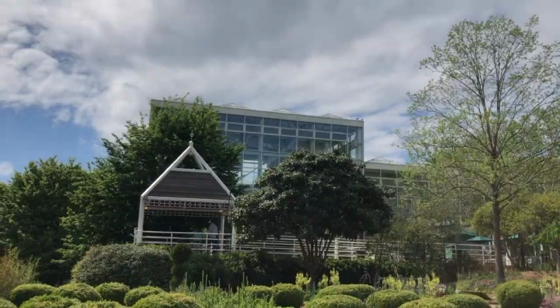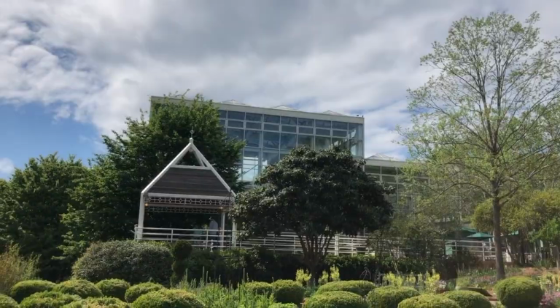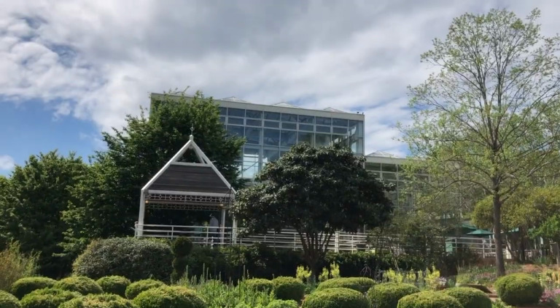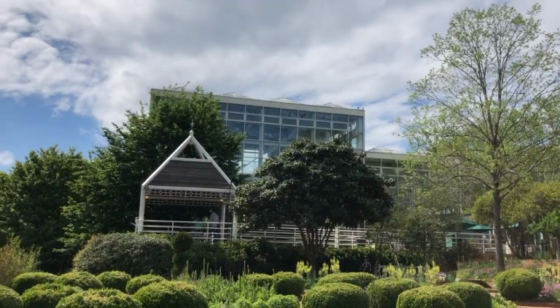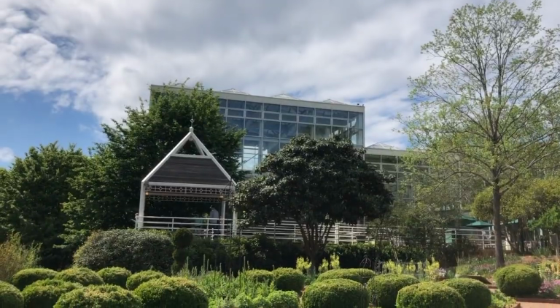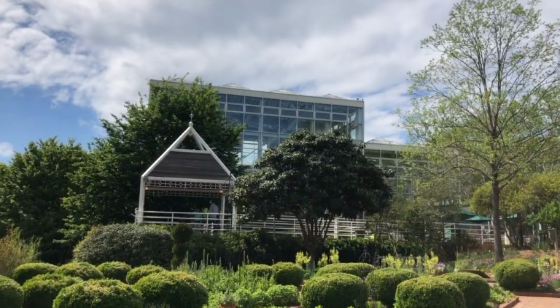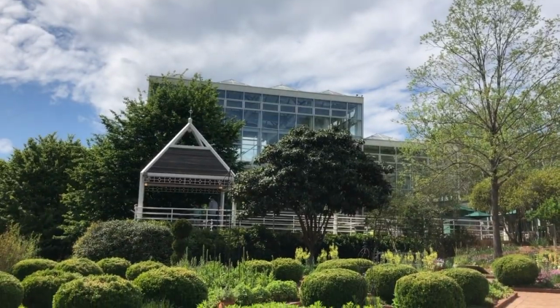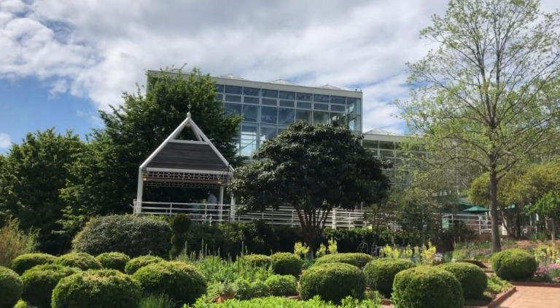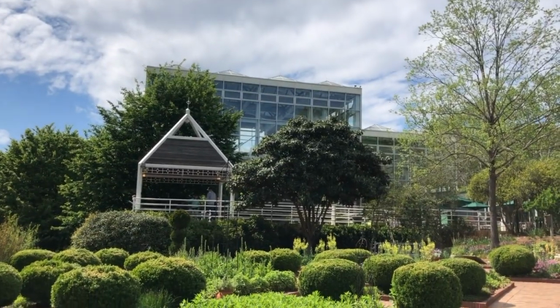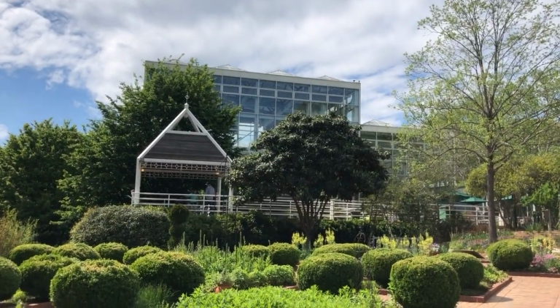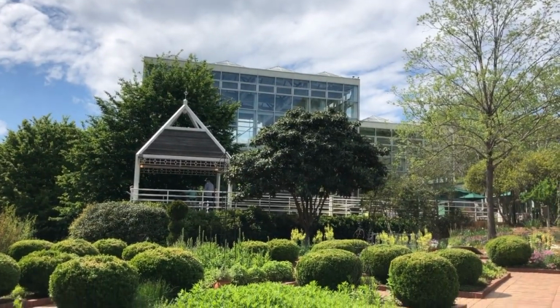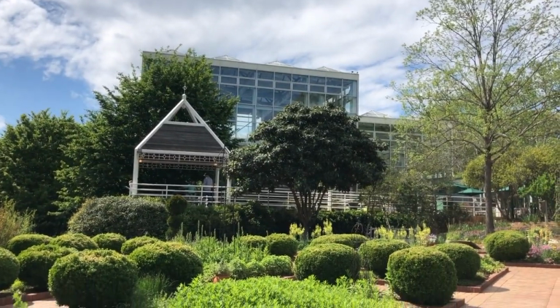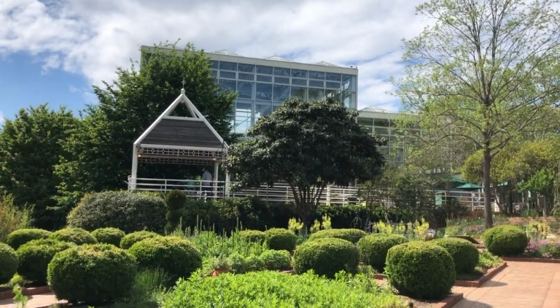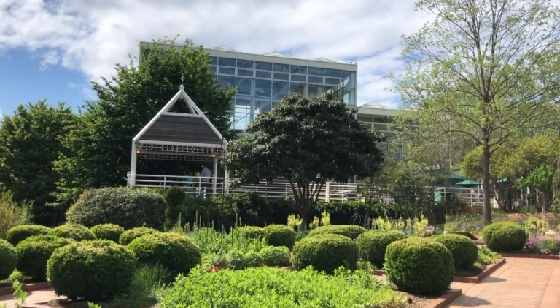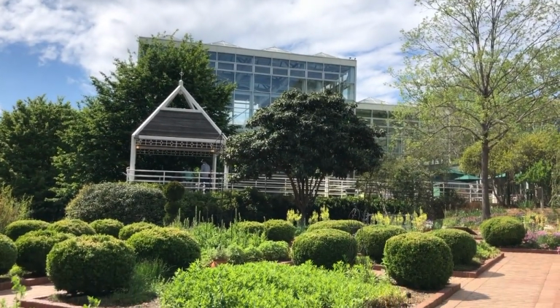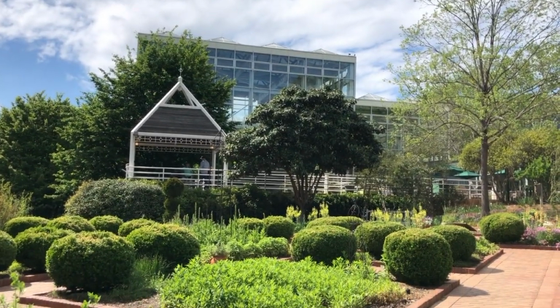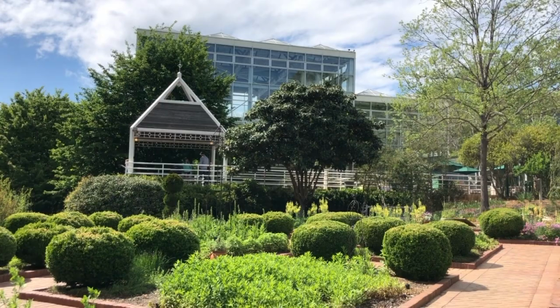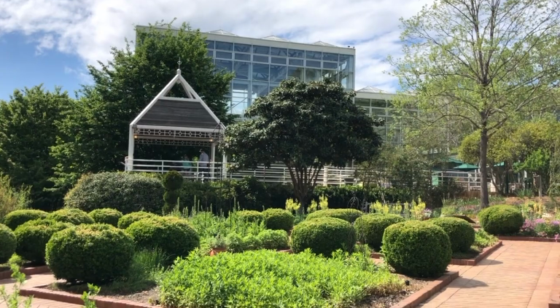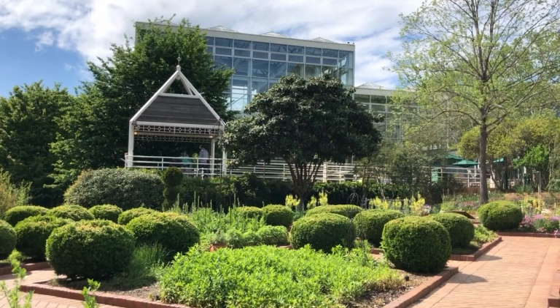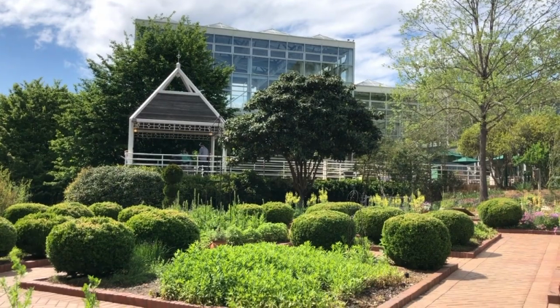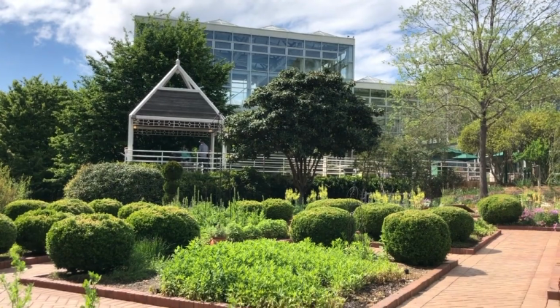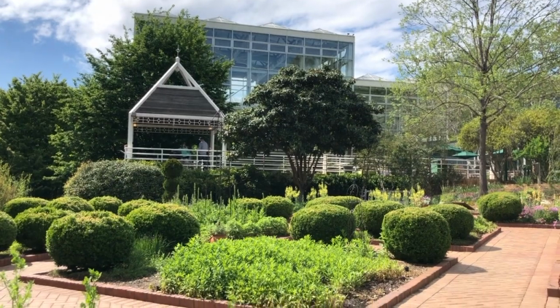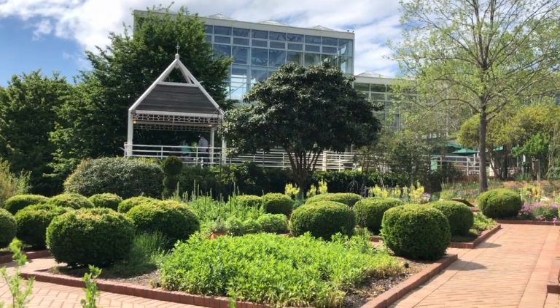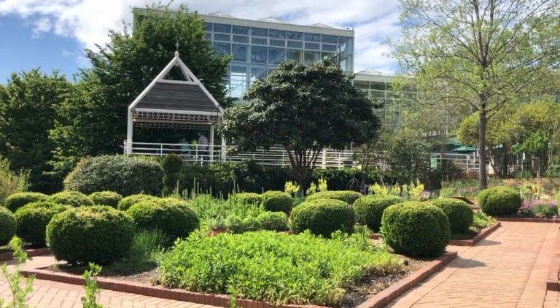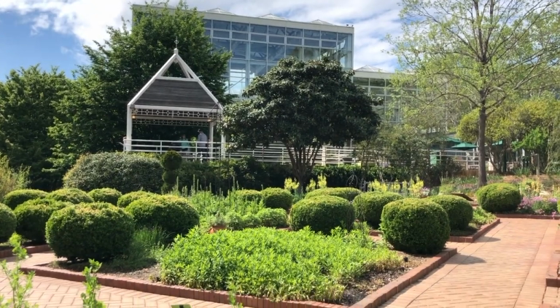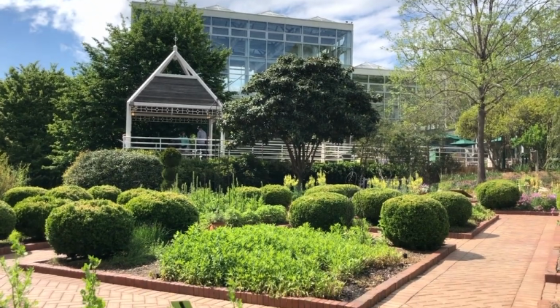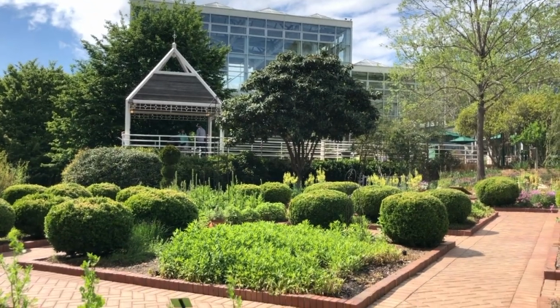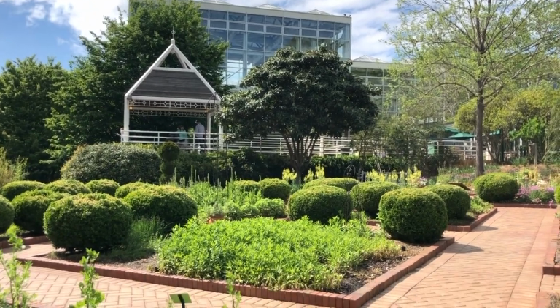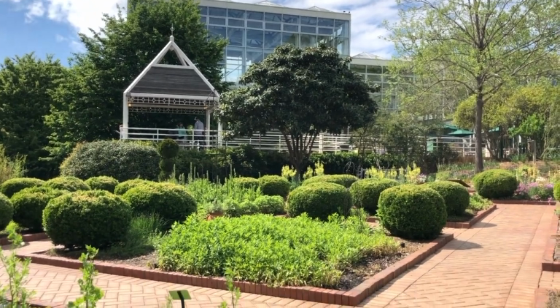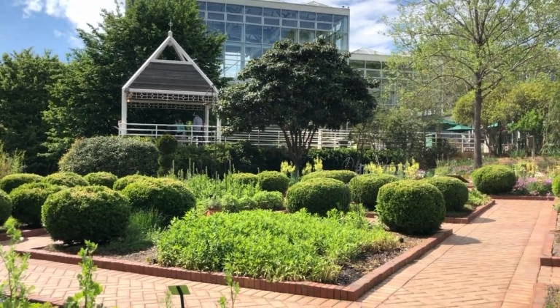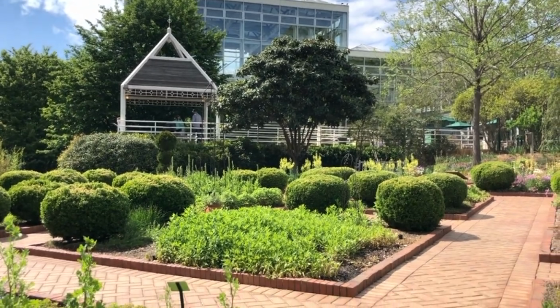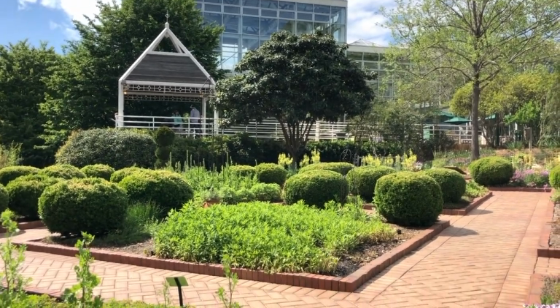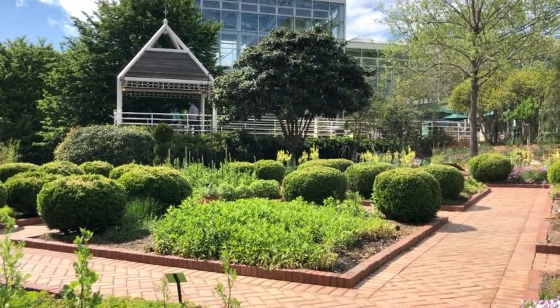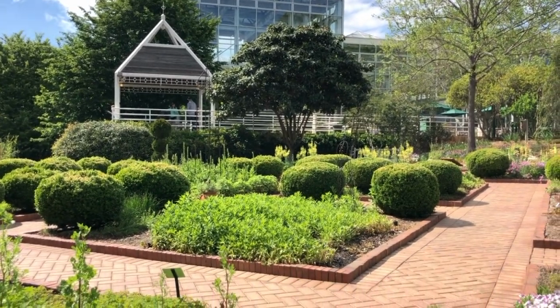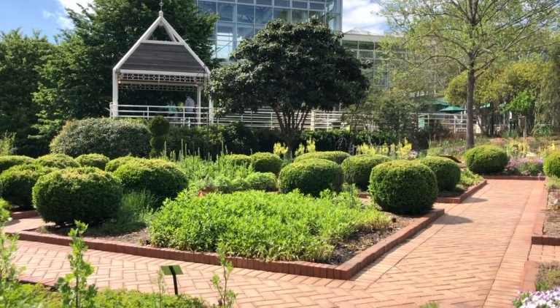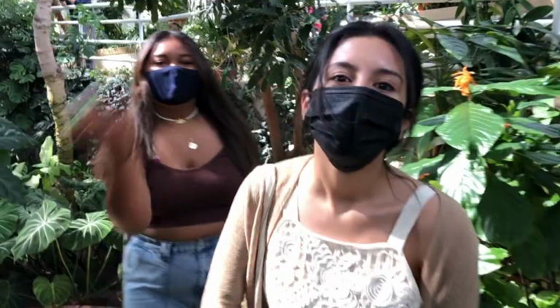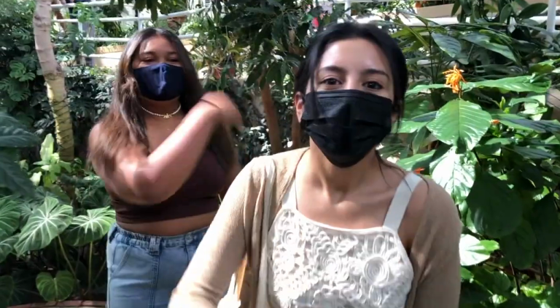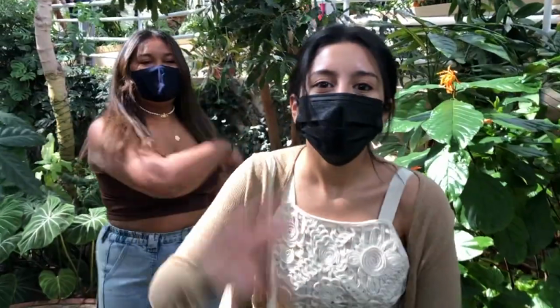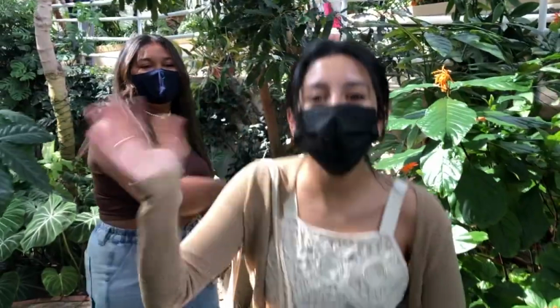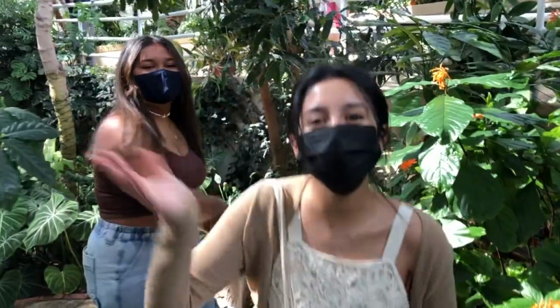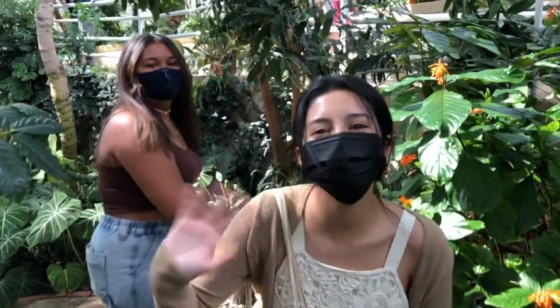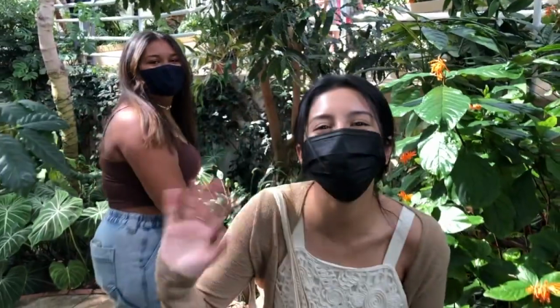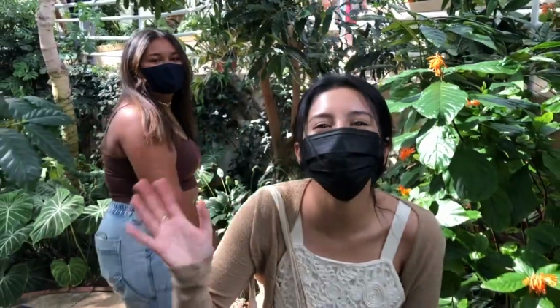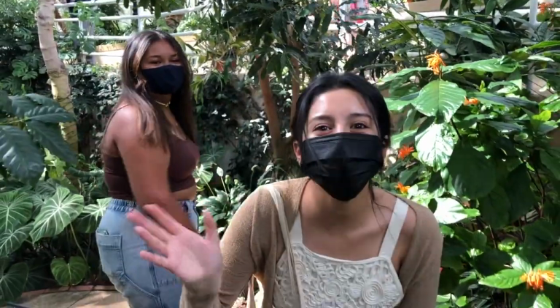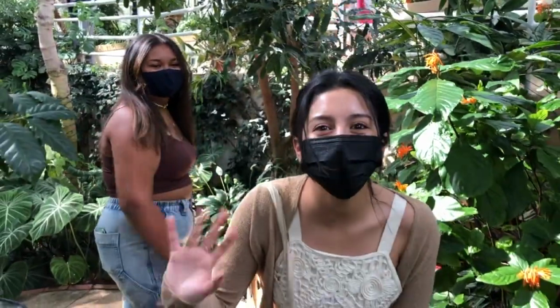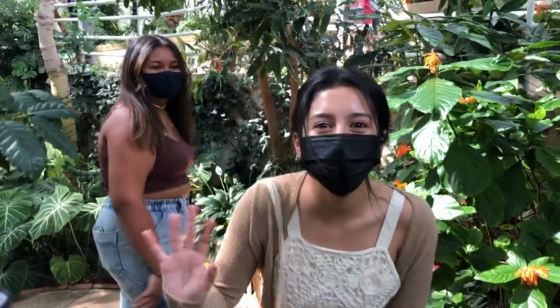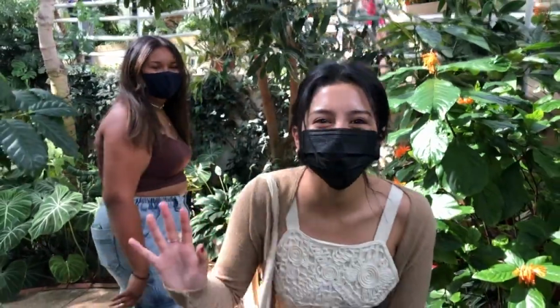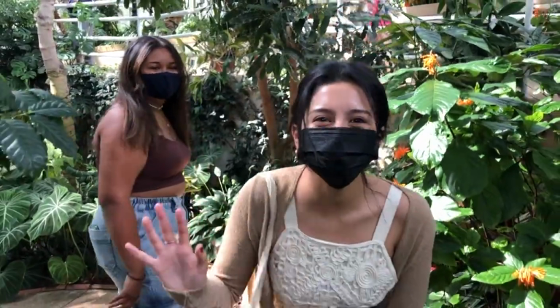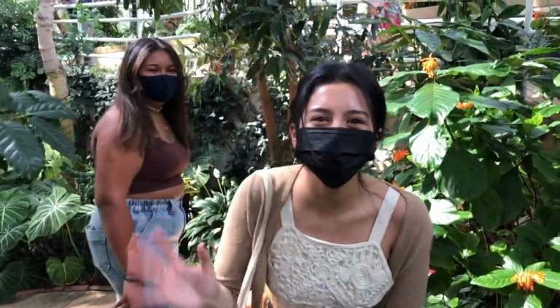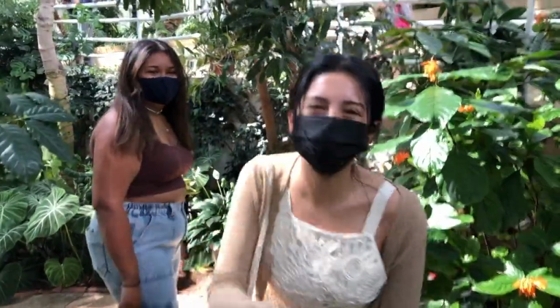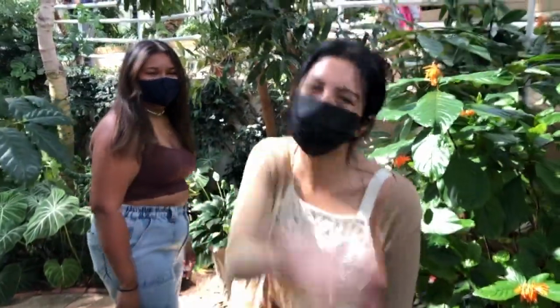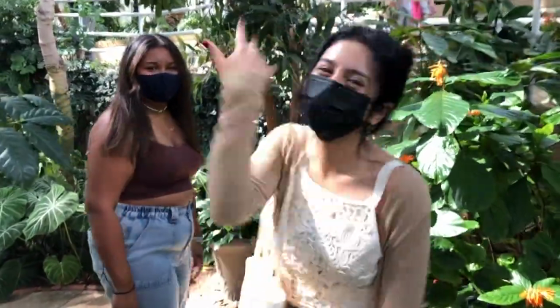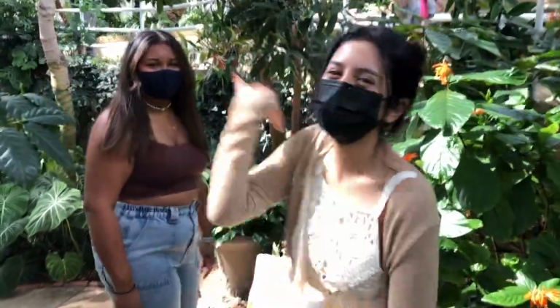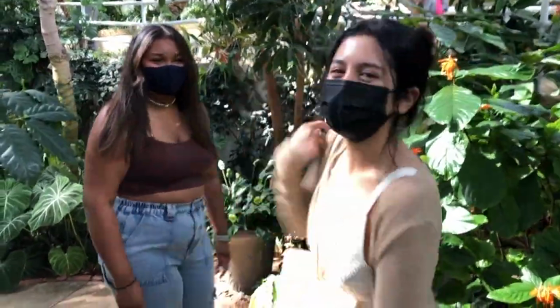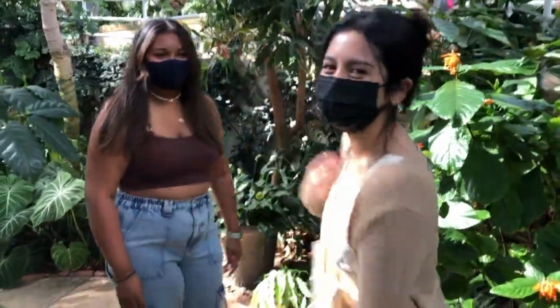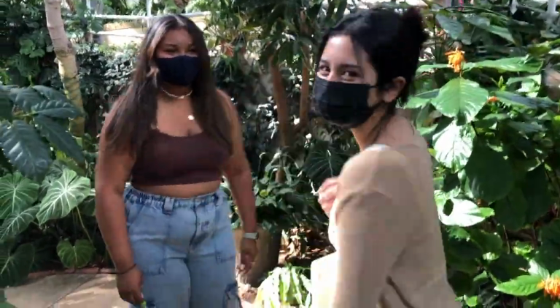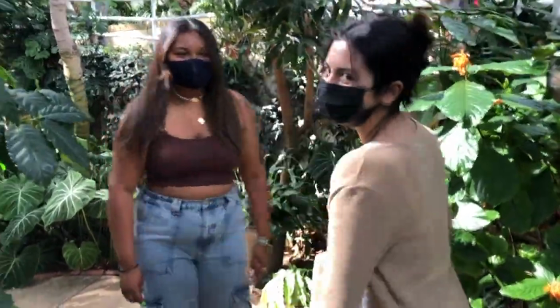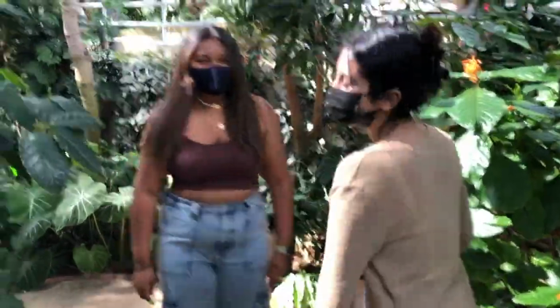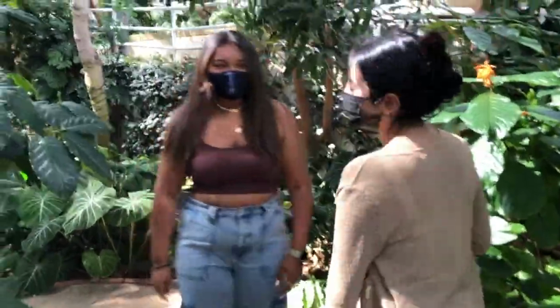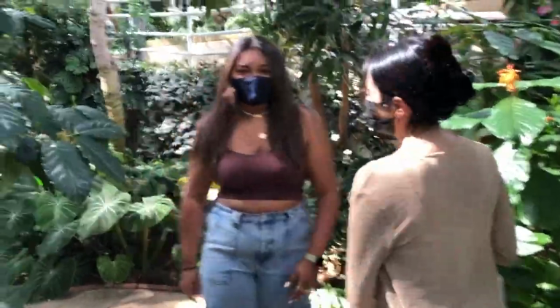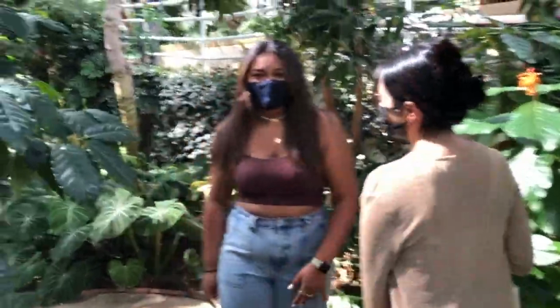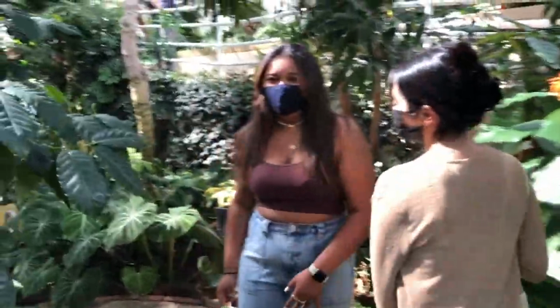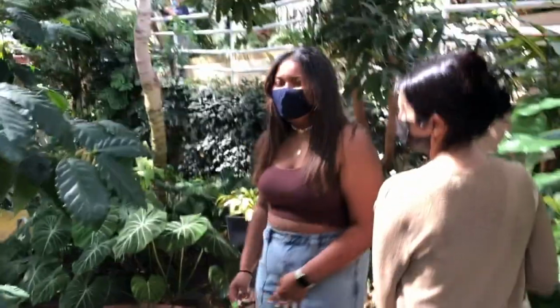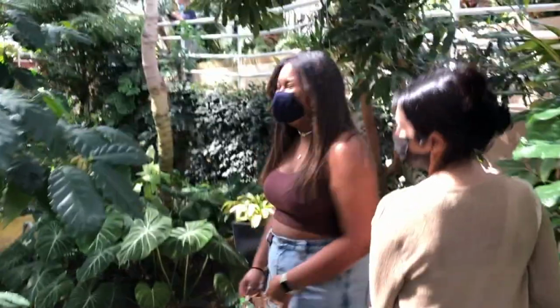After walking outside for a little bit, we decided to check out the greenhouse. Hey UGA Housing, come along with me!